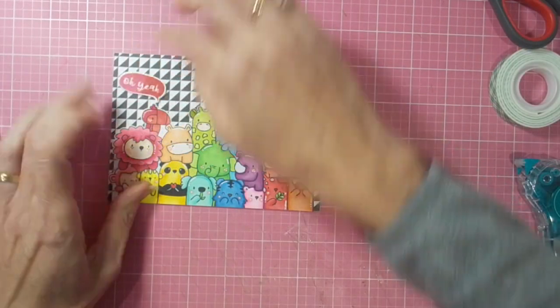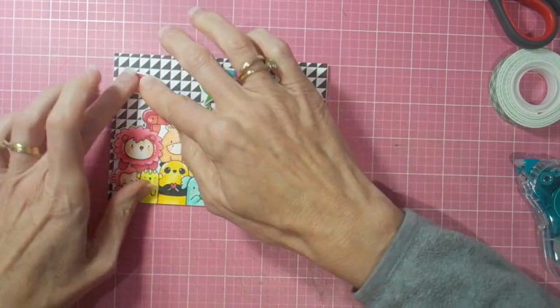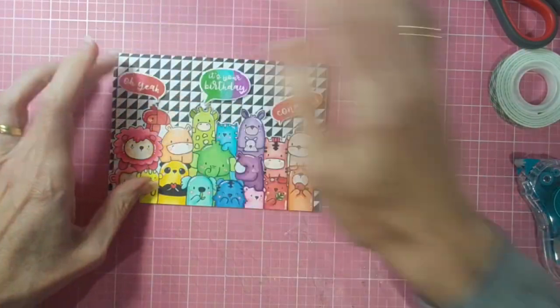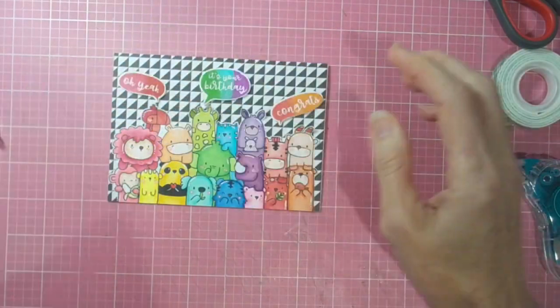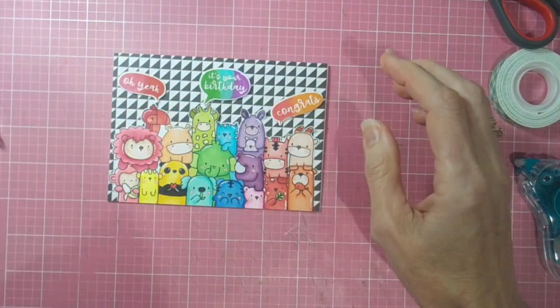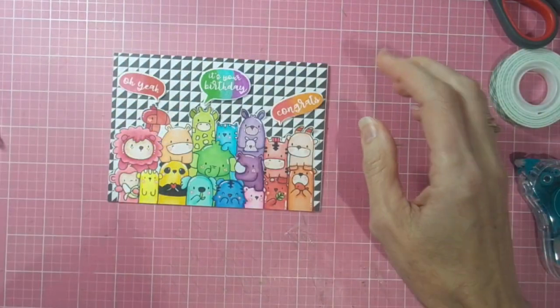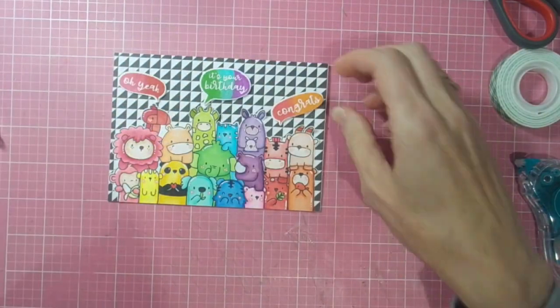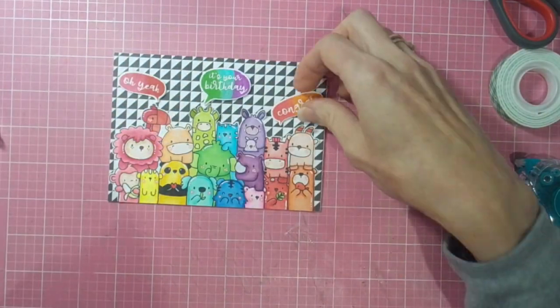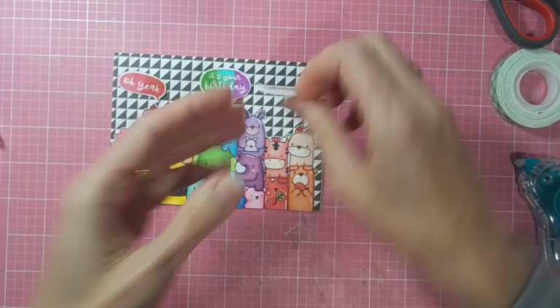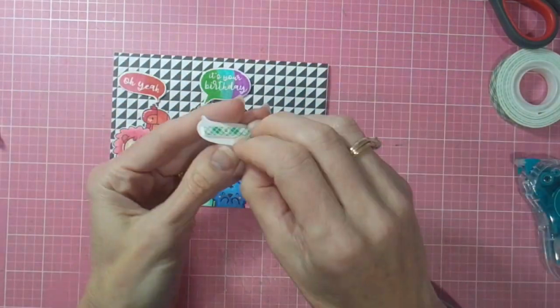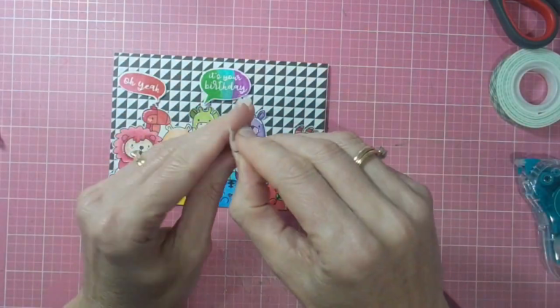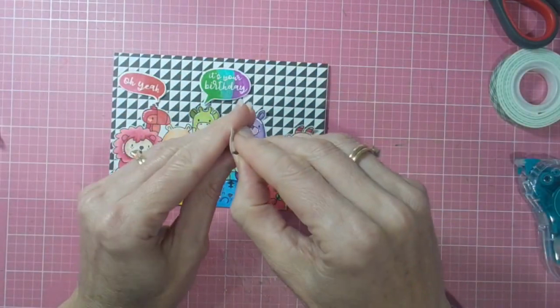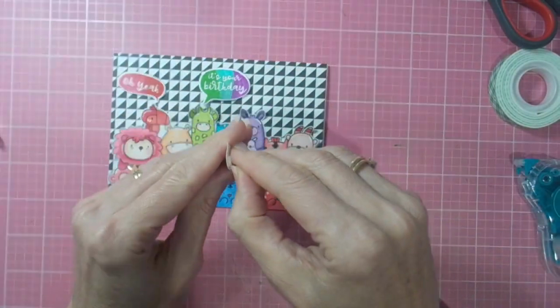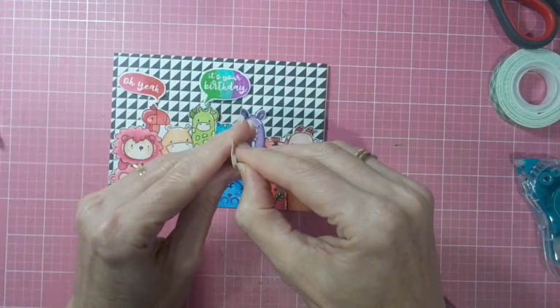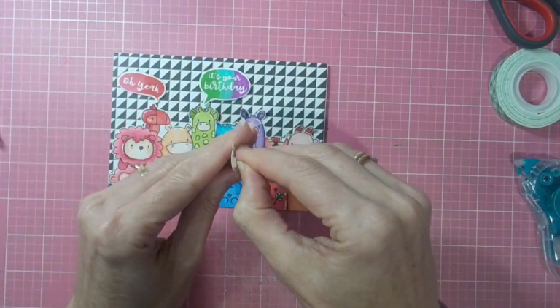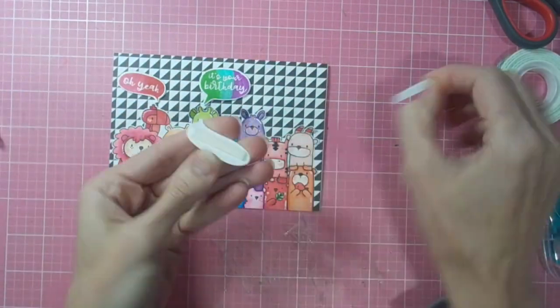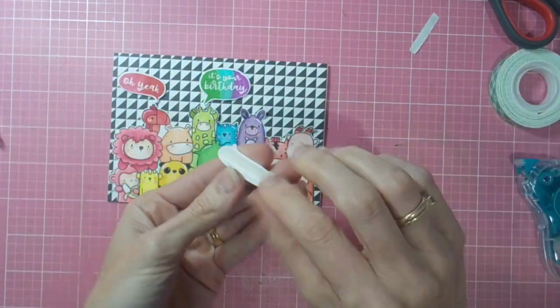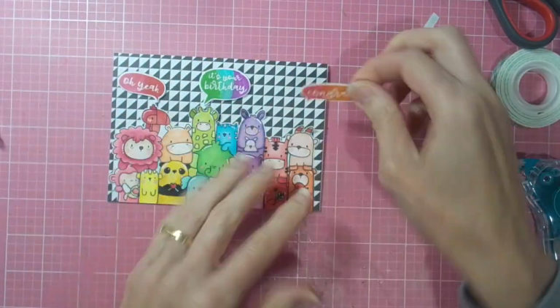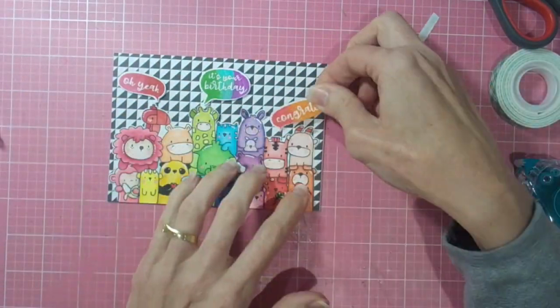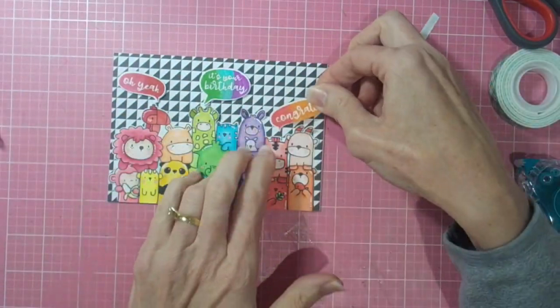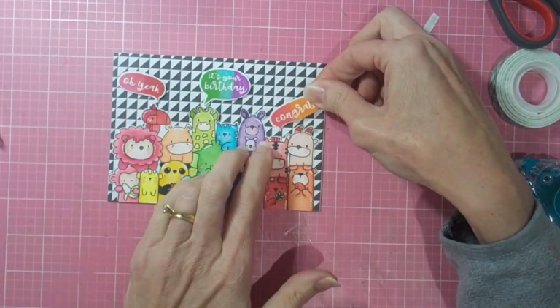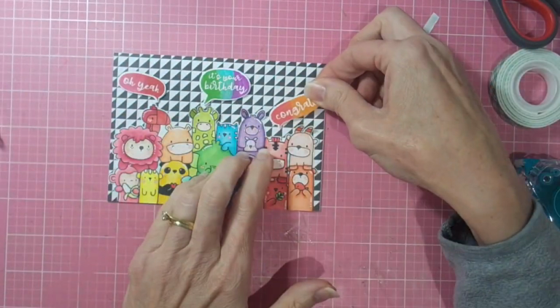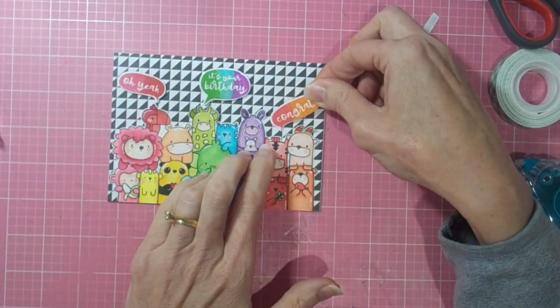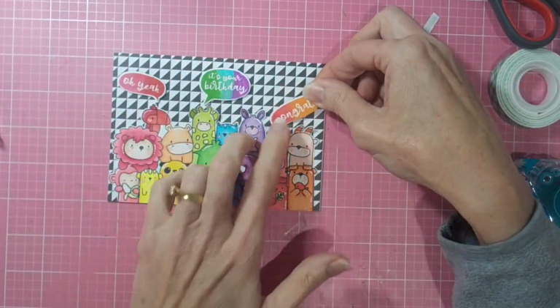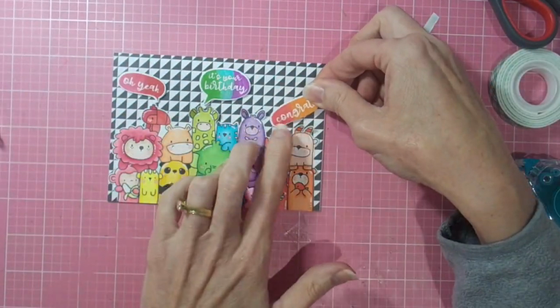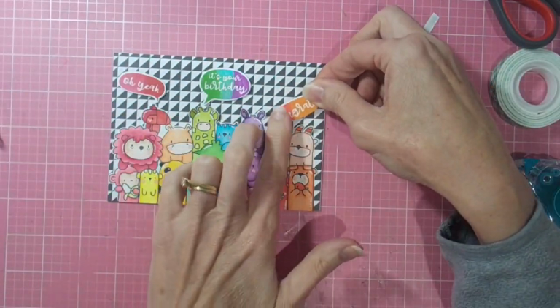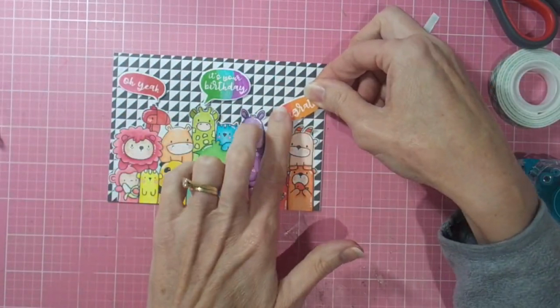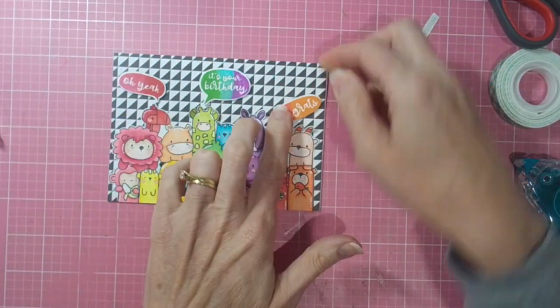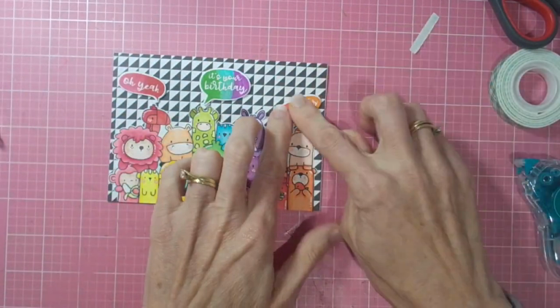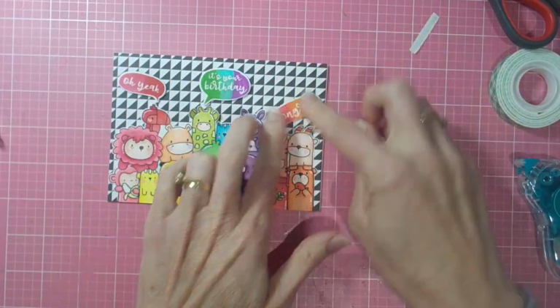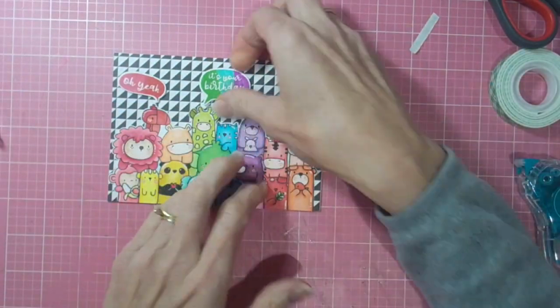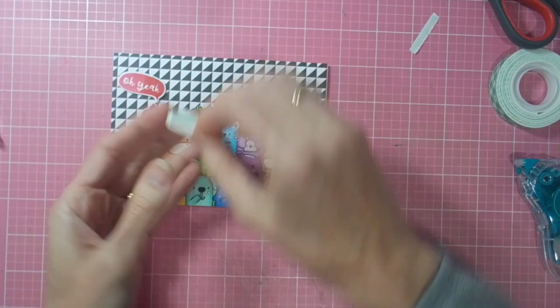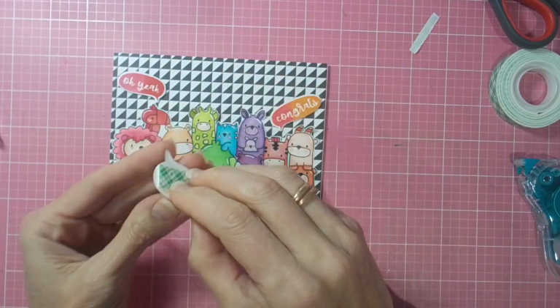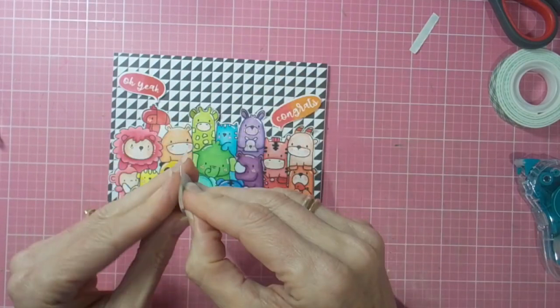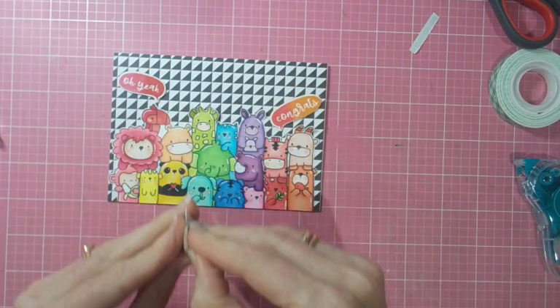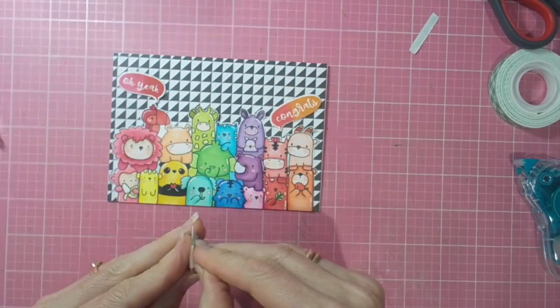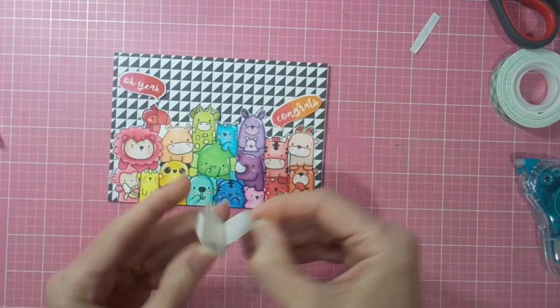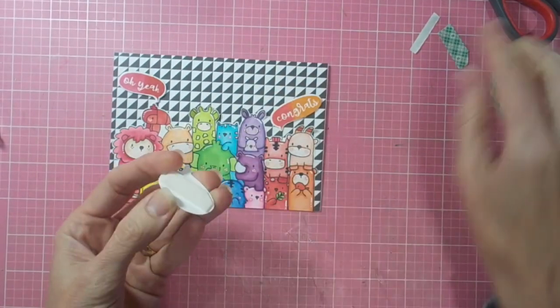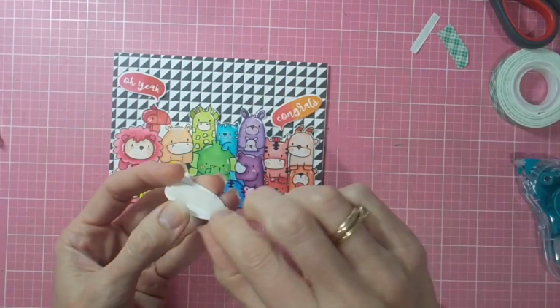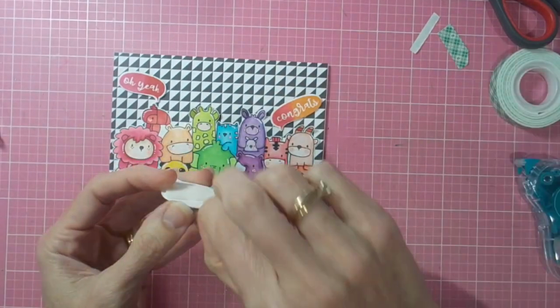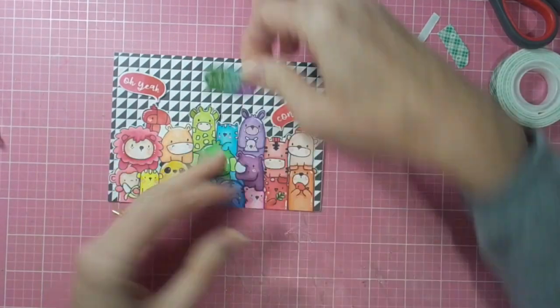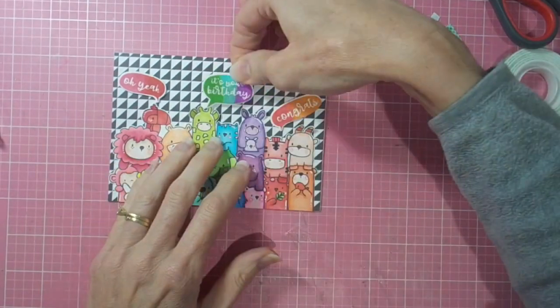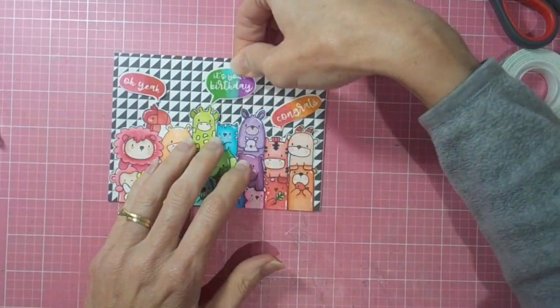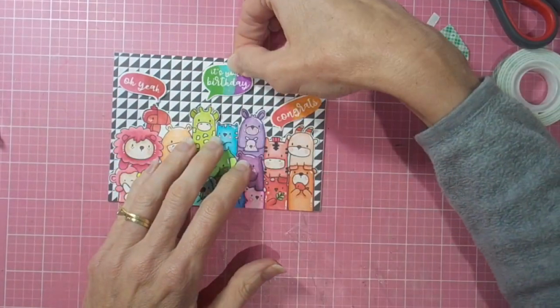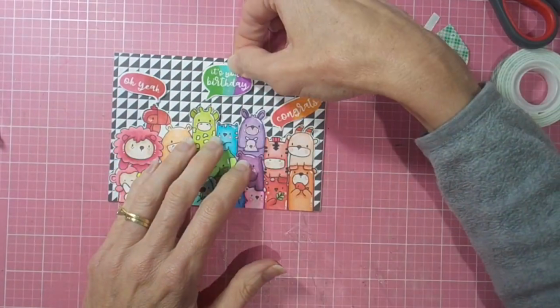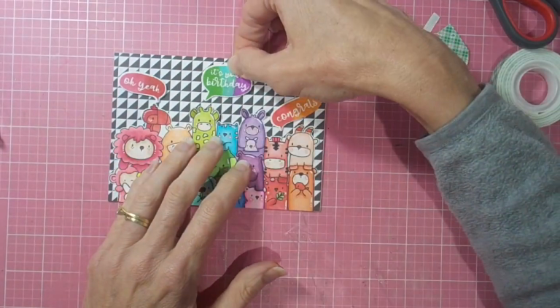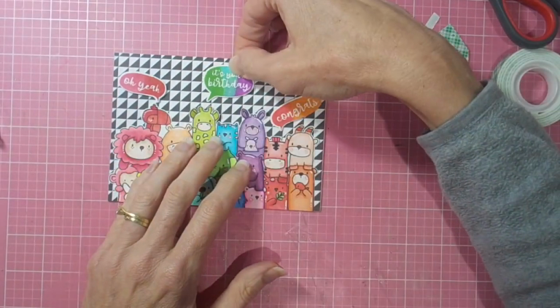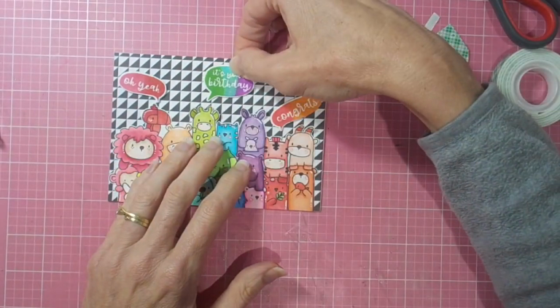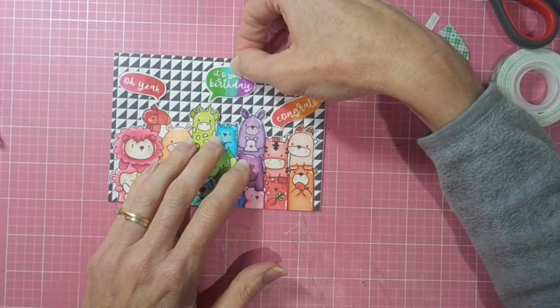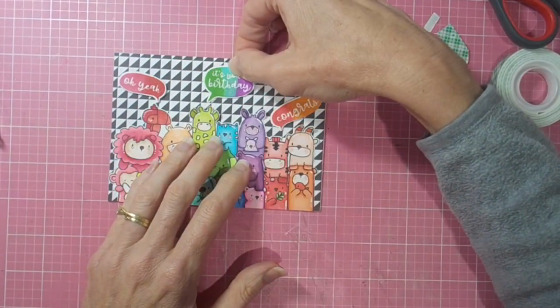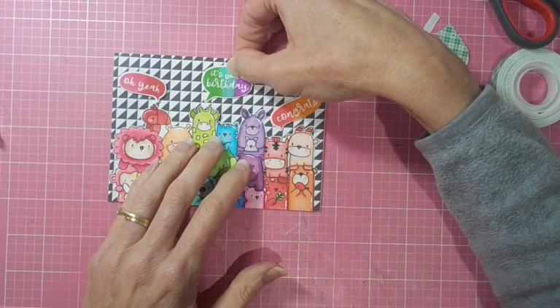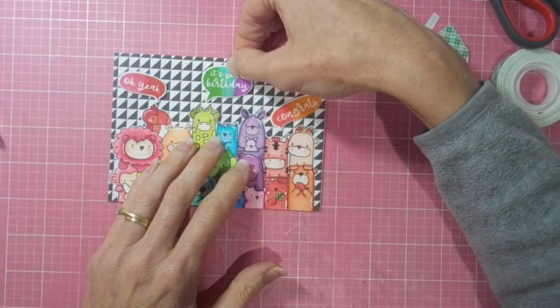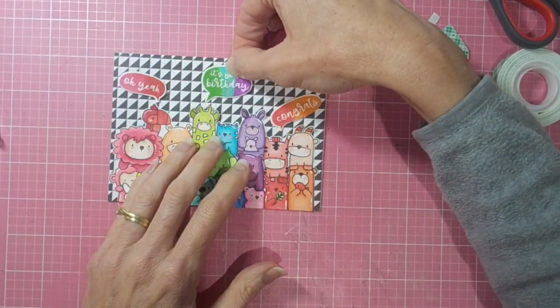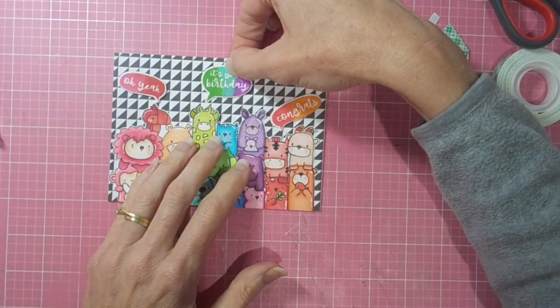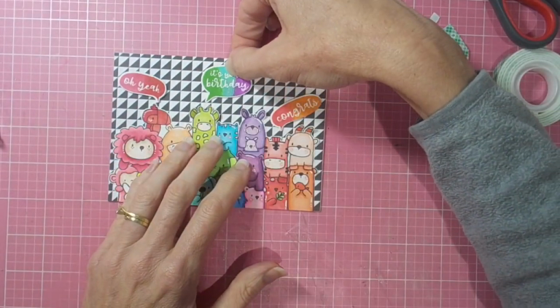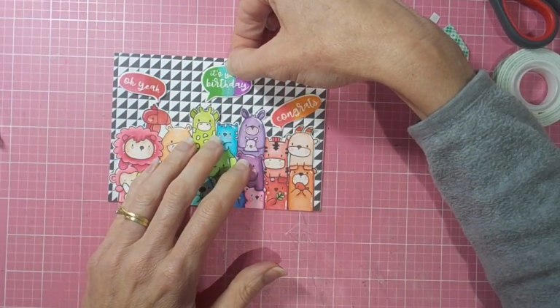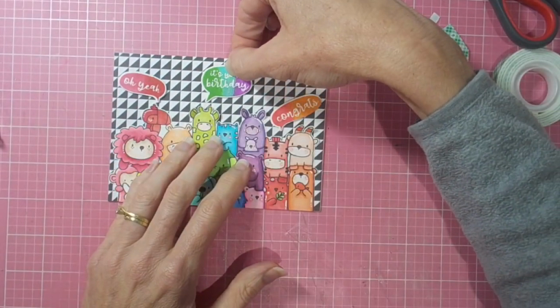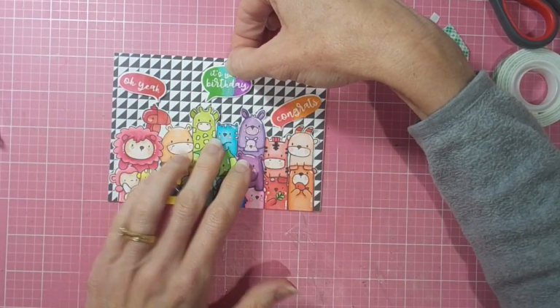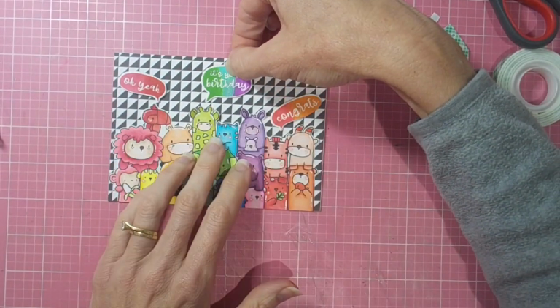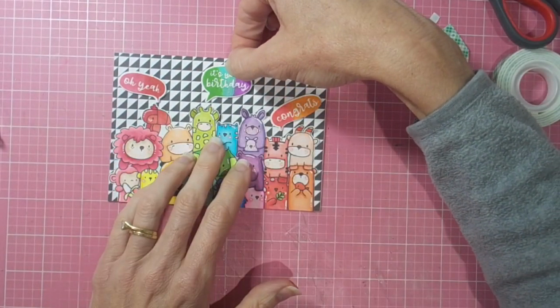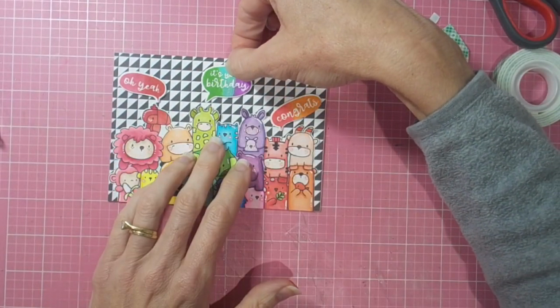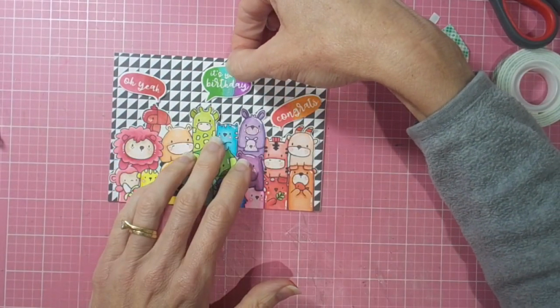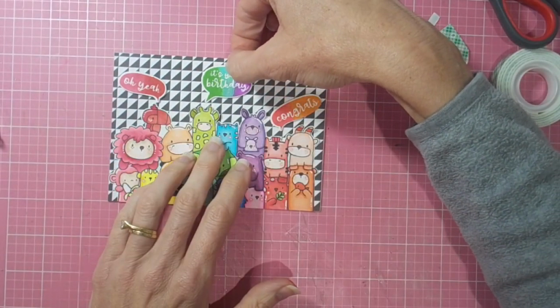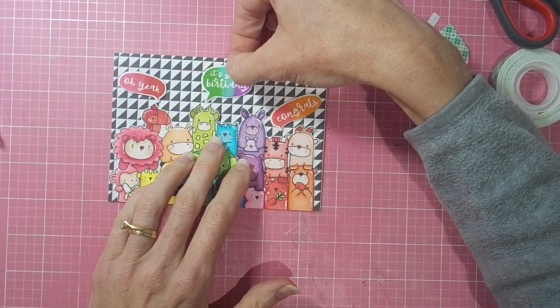My card is complete. Thank you so much for joining me today. I hope you've had as much fun as I have watching the process, and I'll be back again soon.